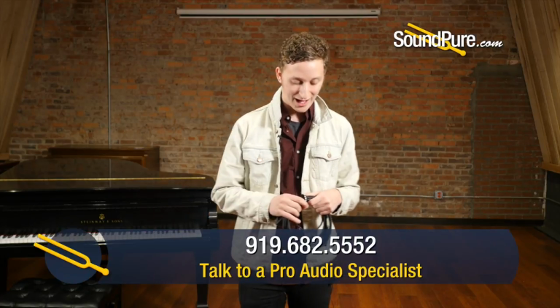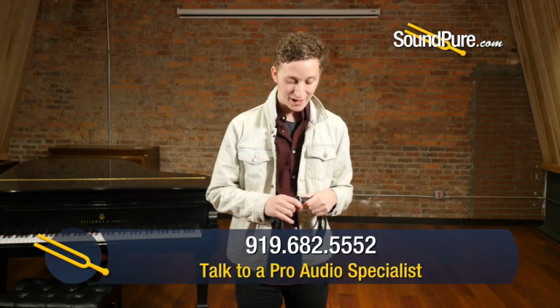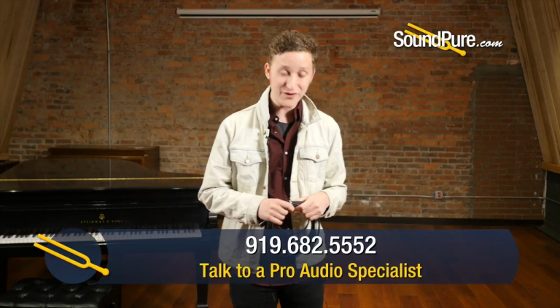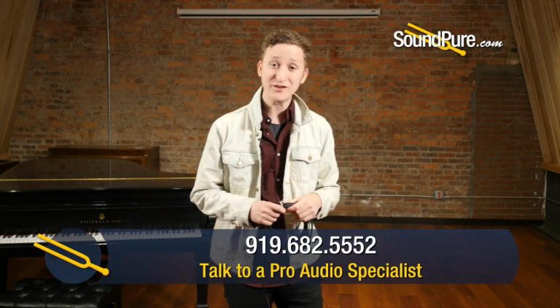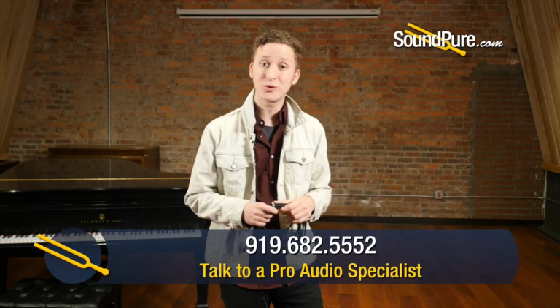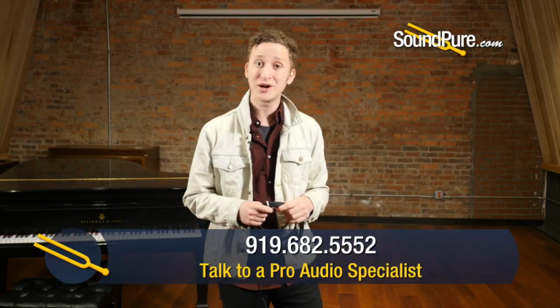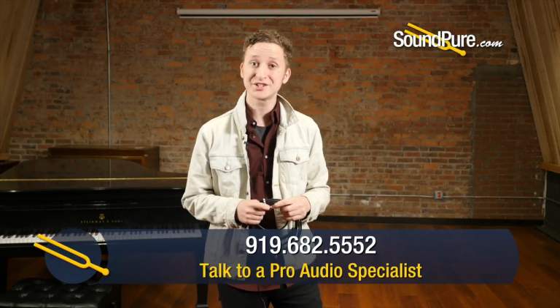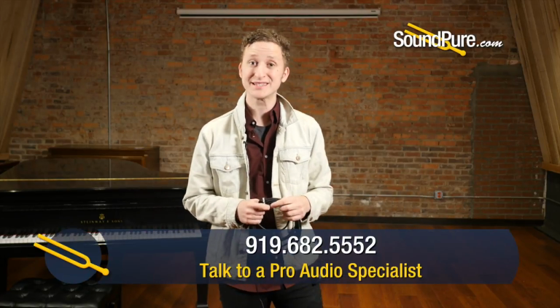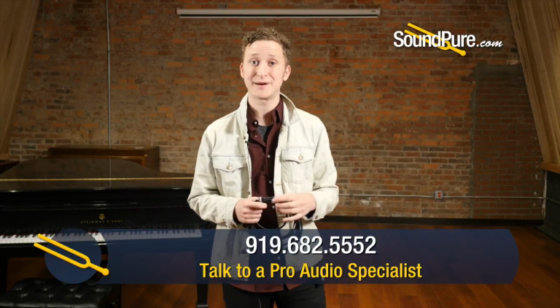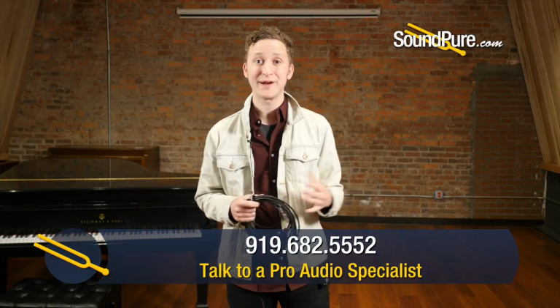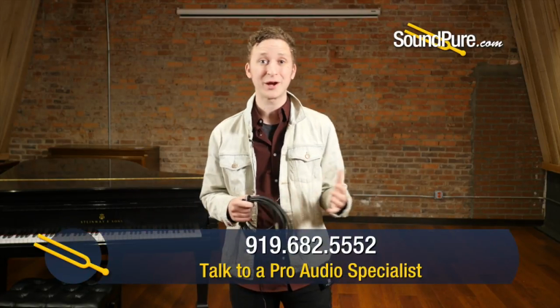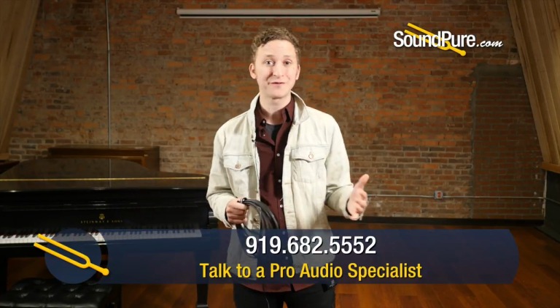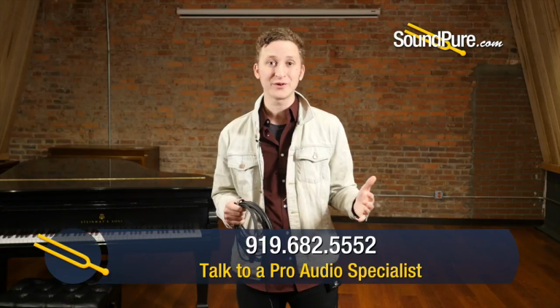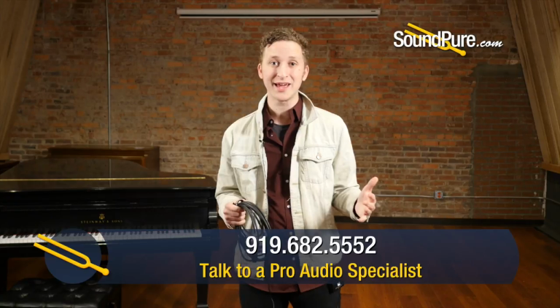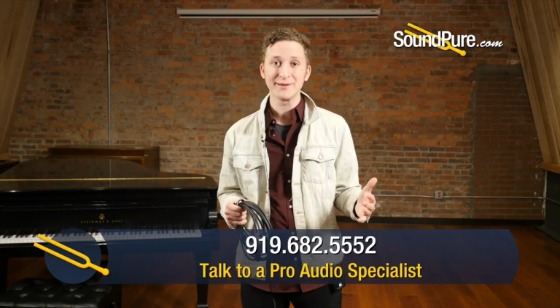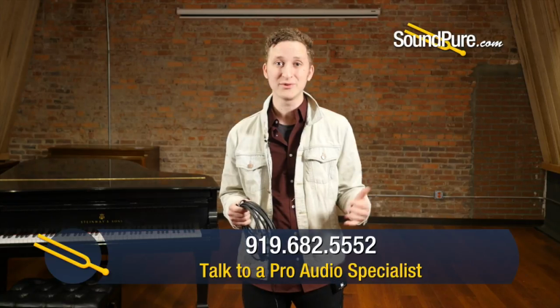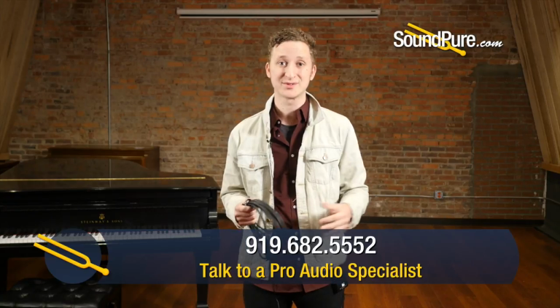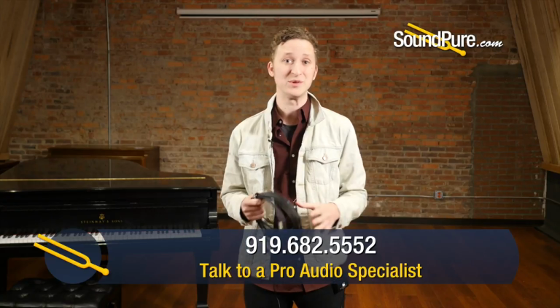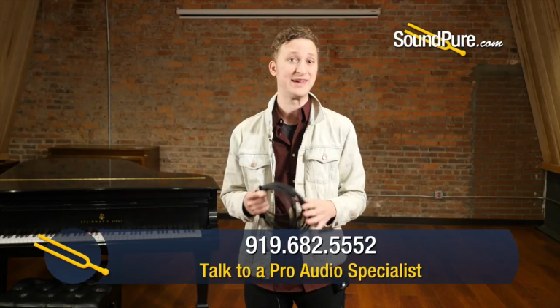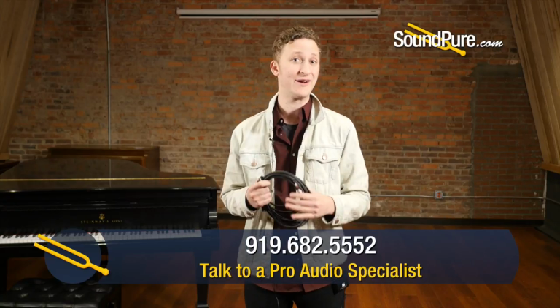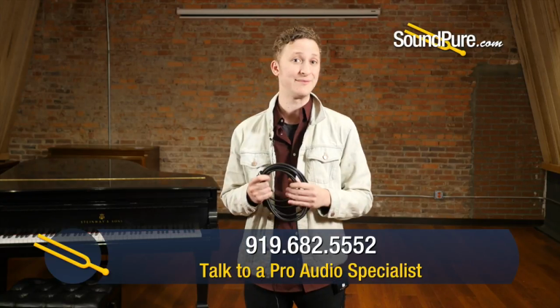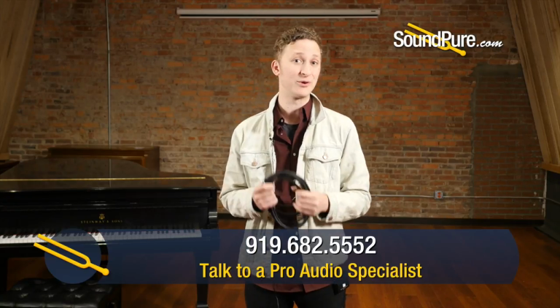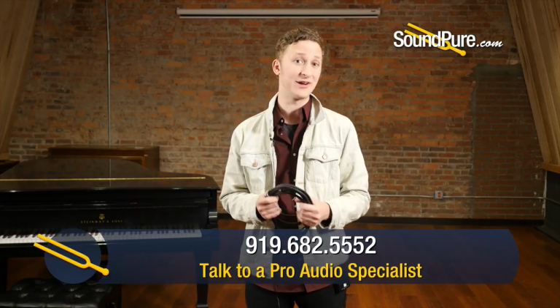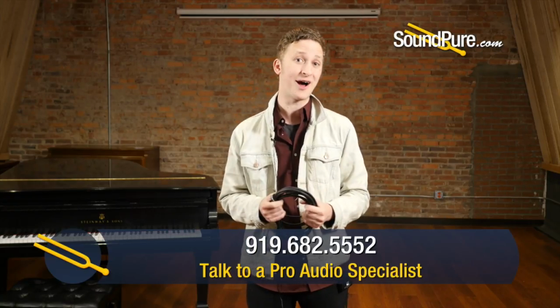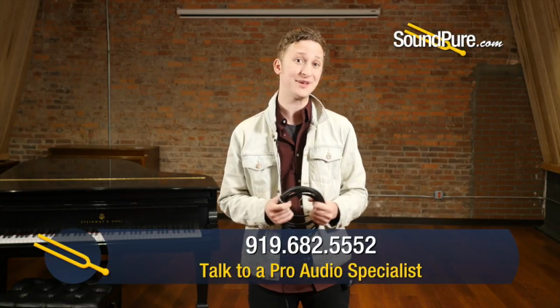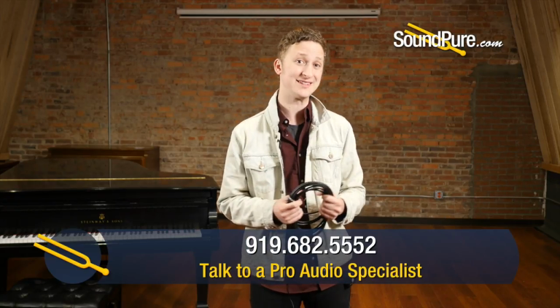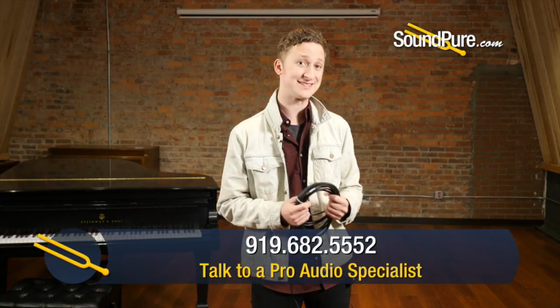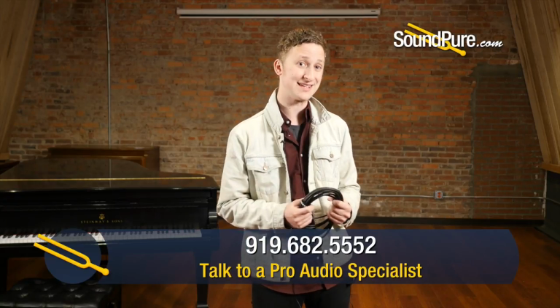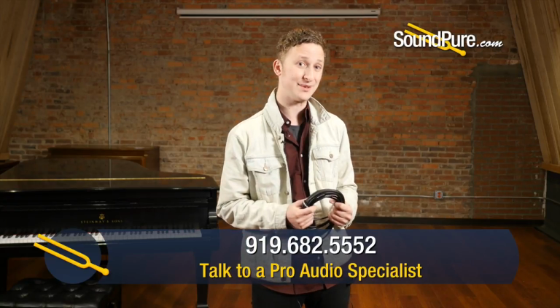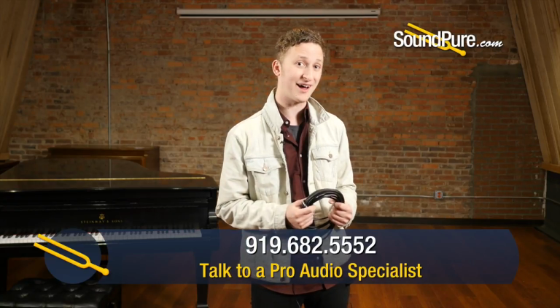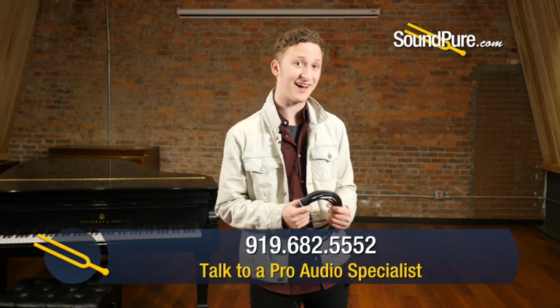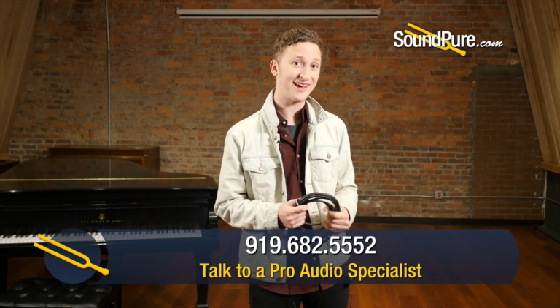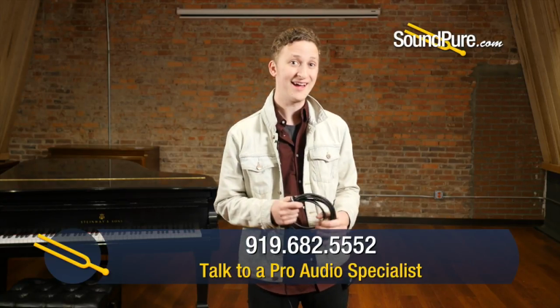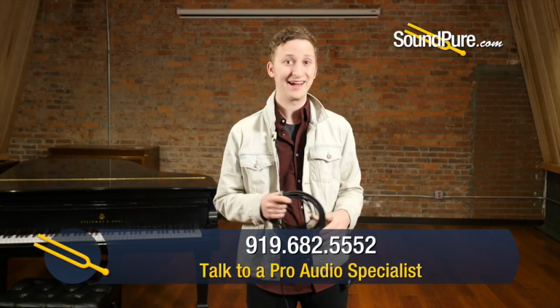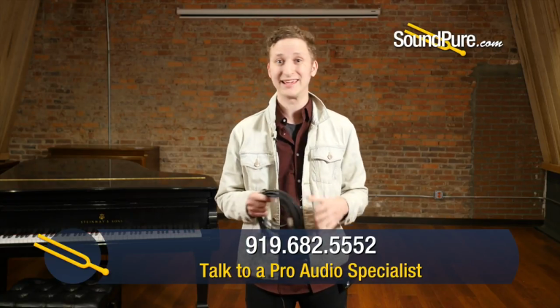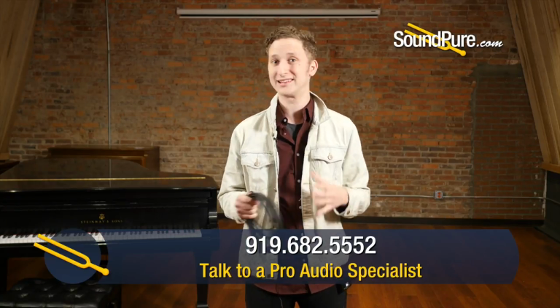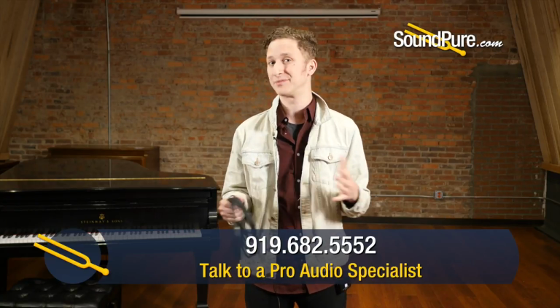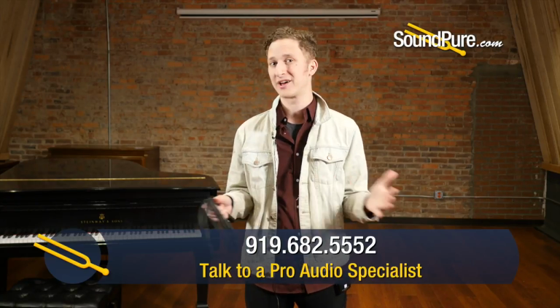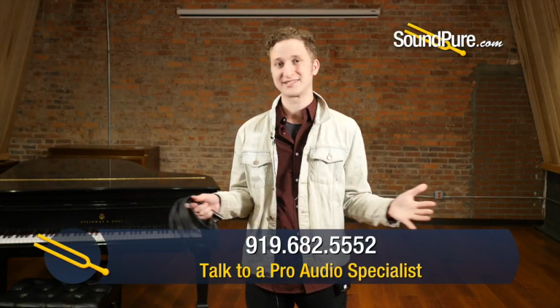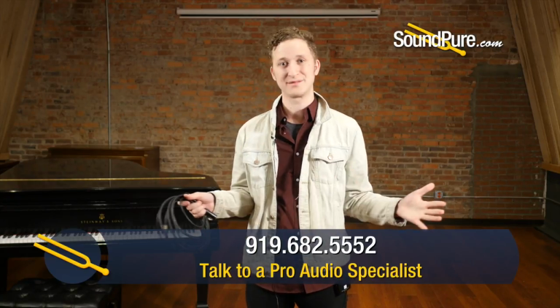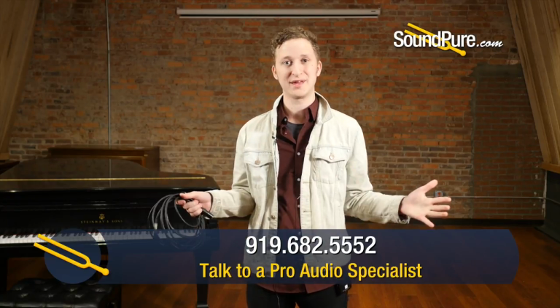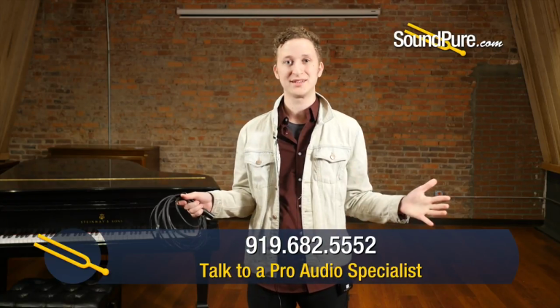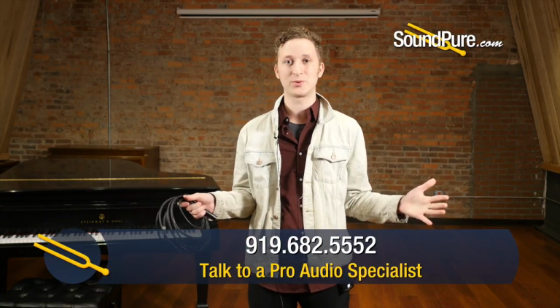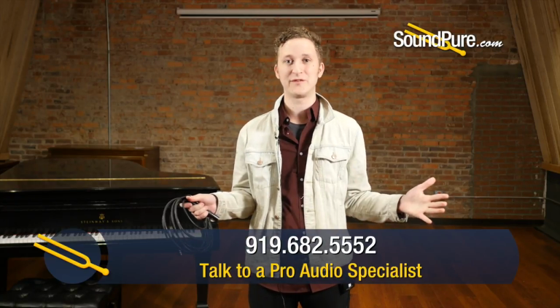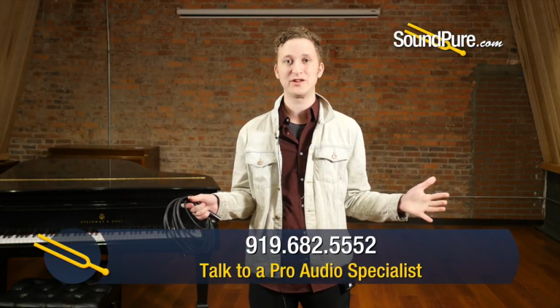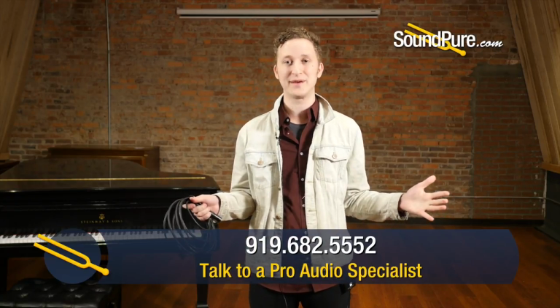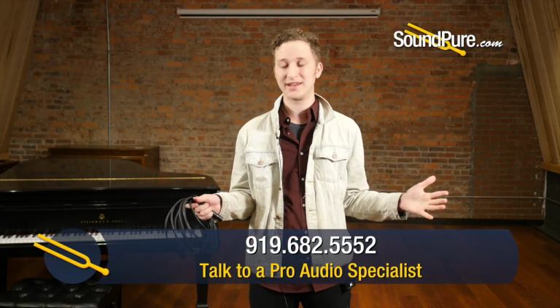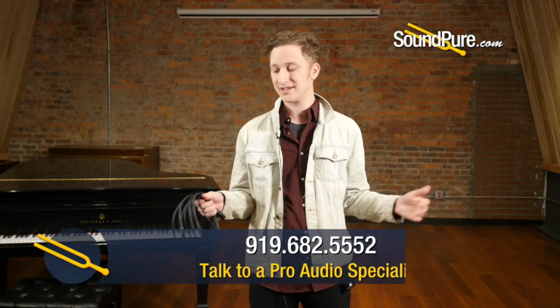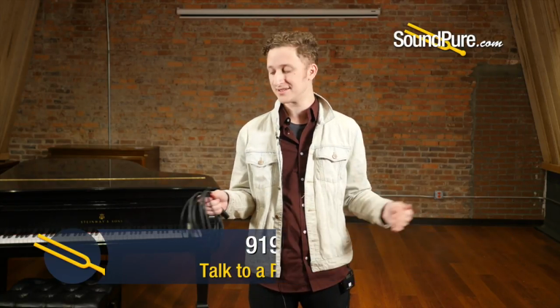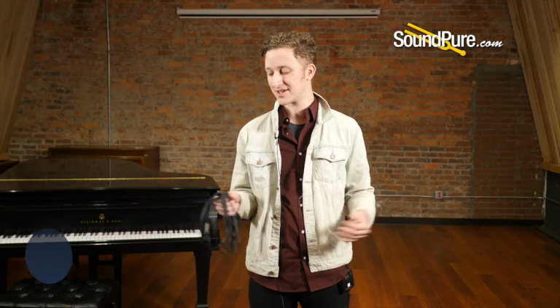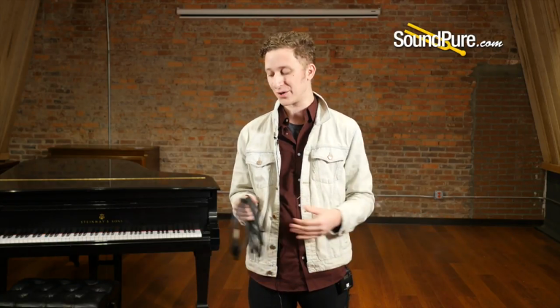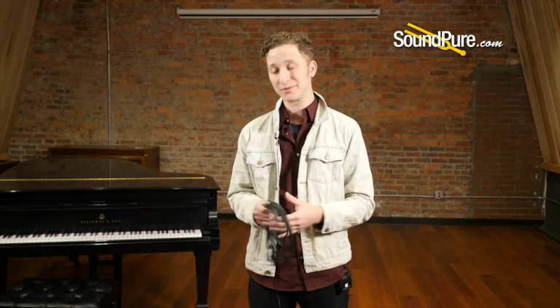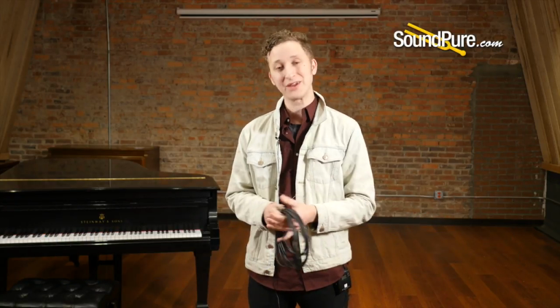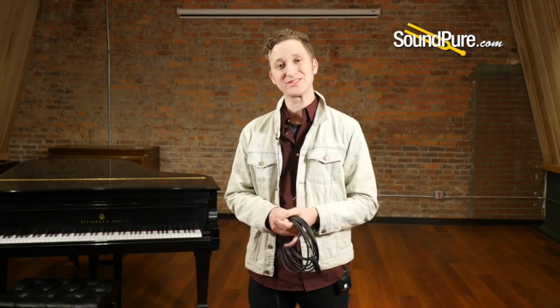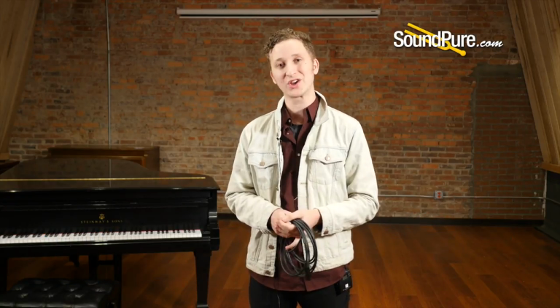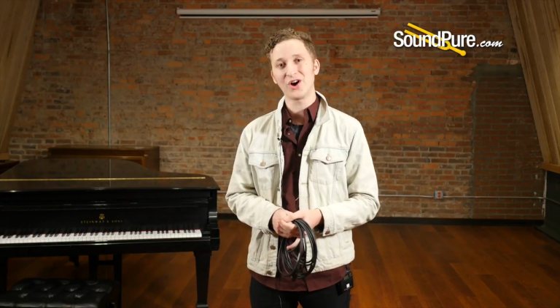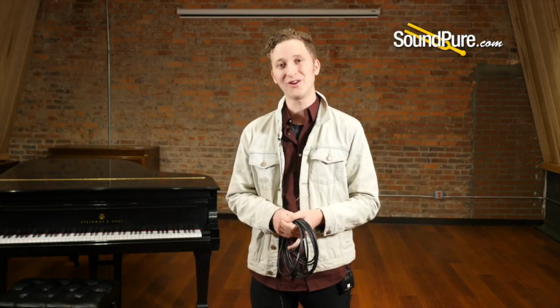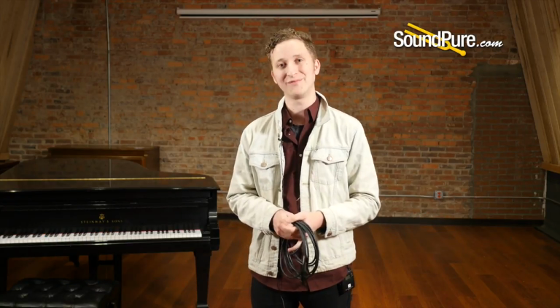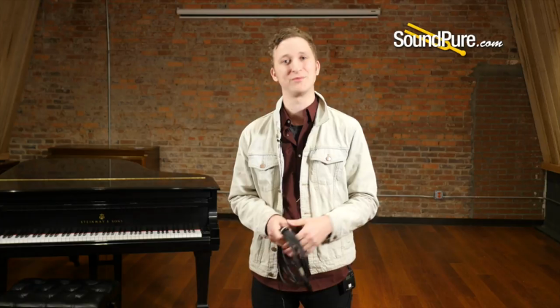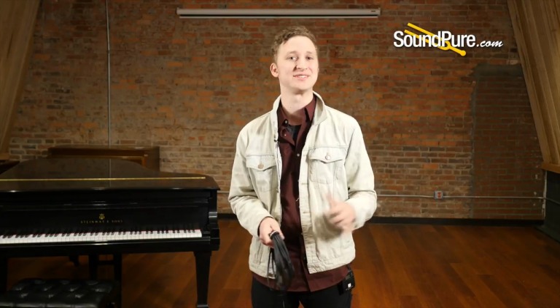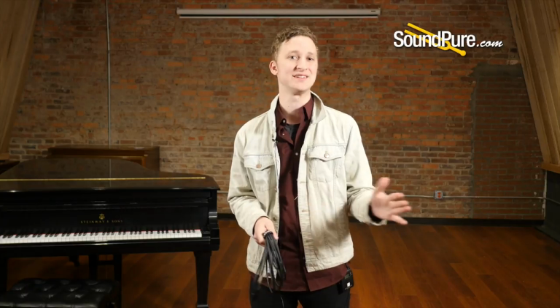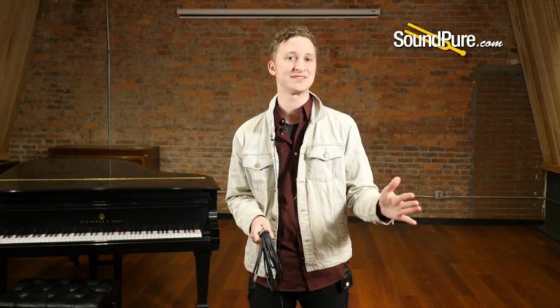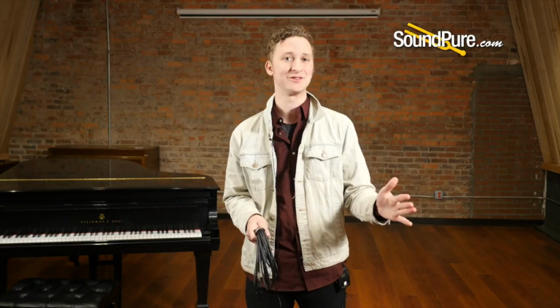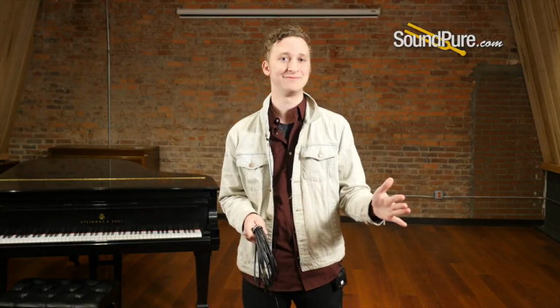If you have any questions about microphone cables, we carry Mogami and CBI and can get them custom made to whatever you may need. Give us a call and we'll see you soon.